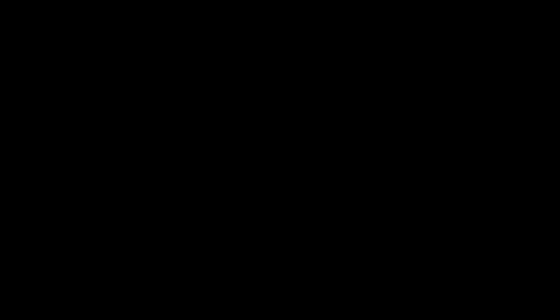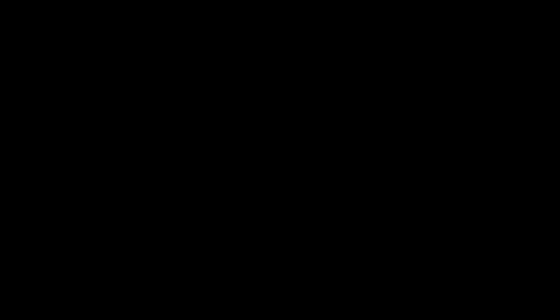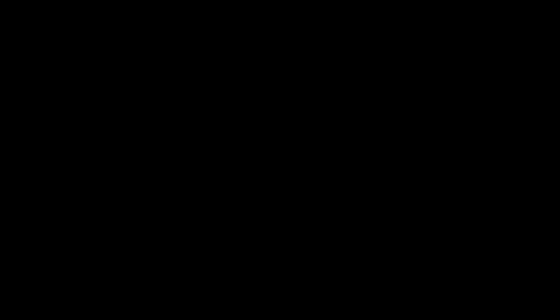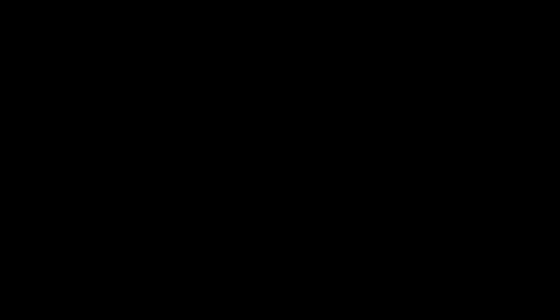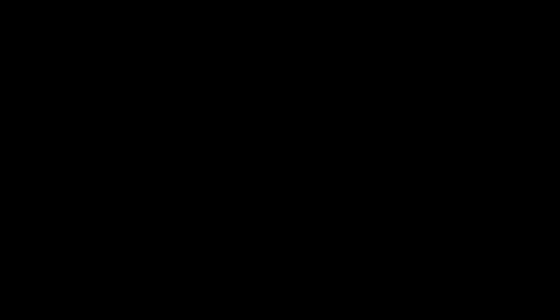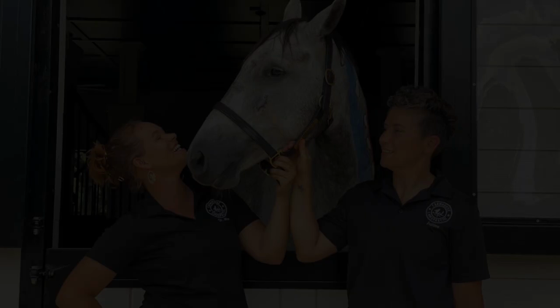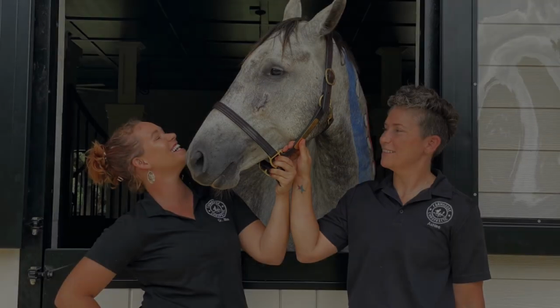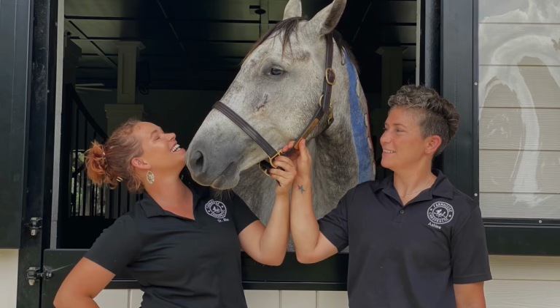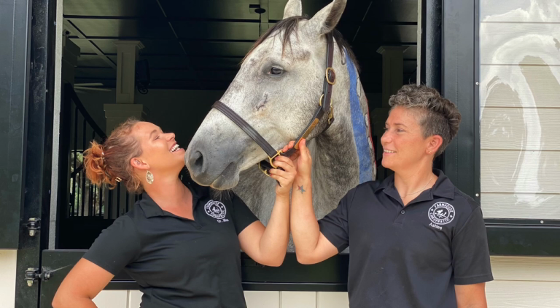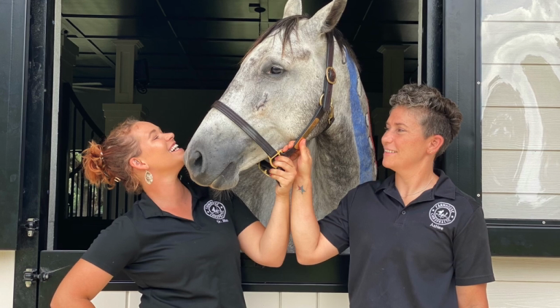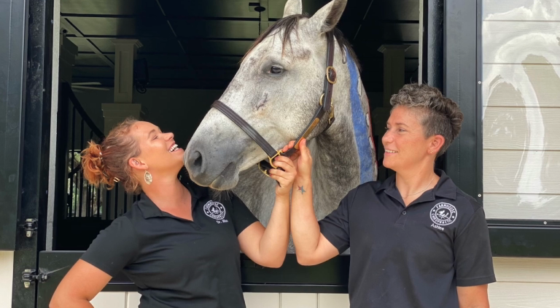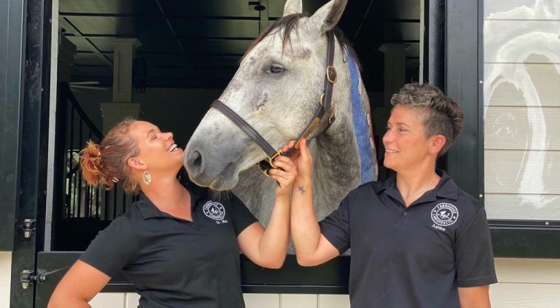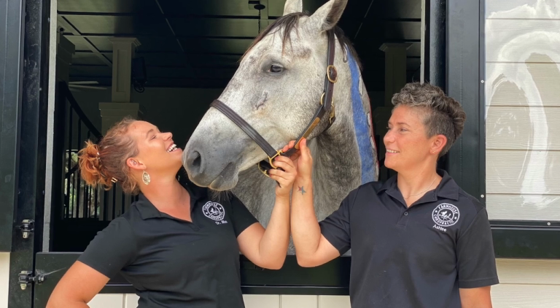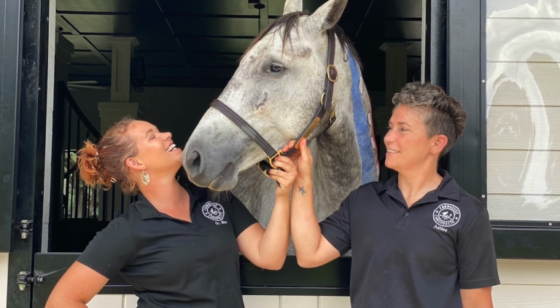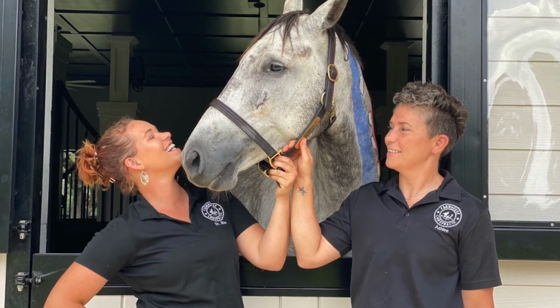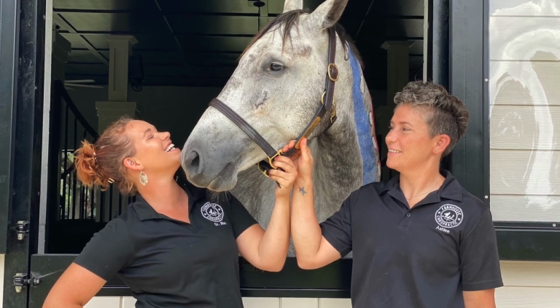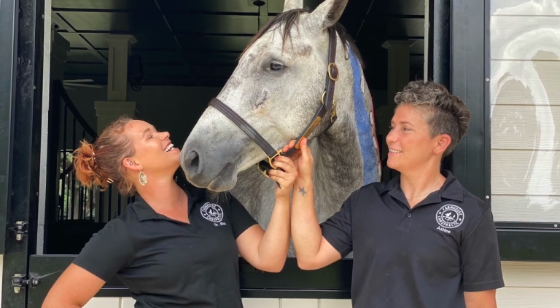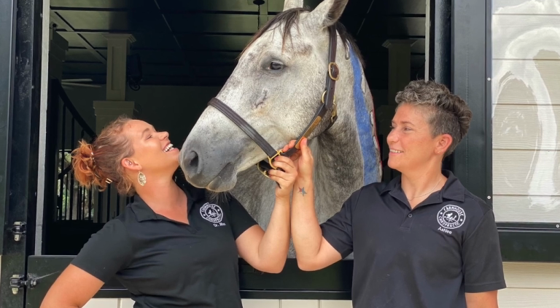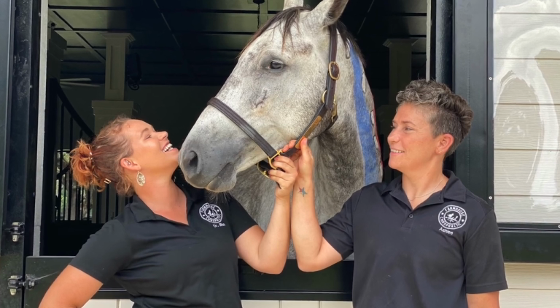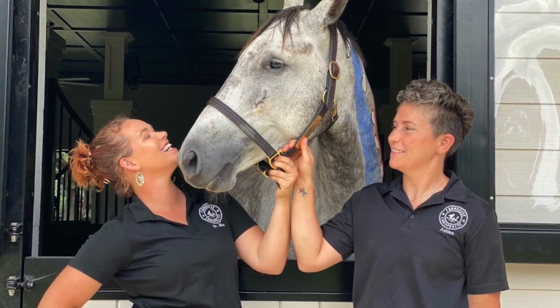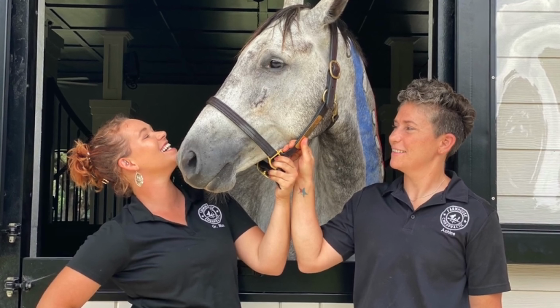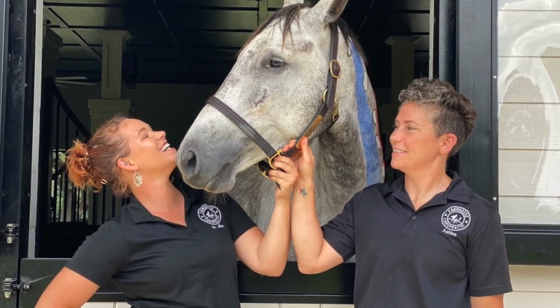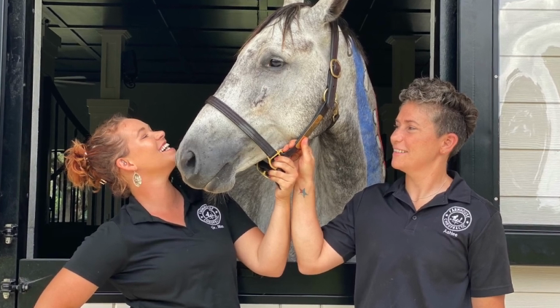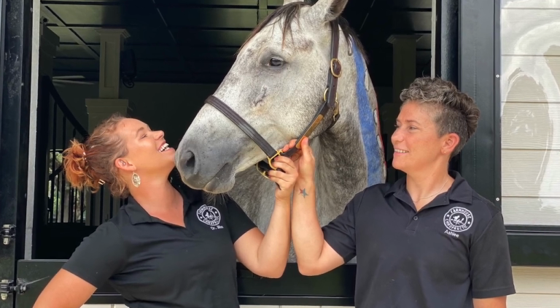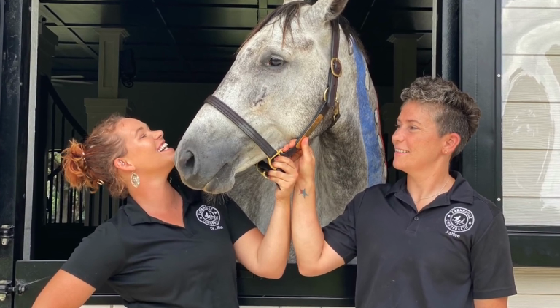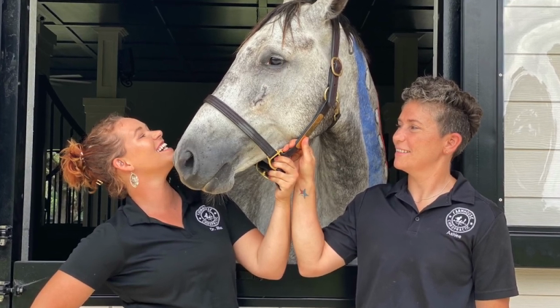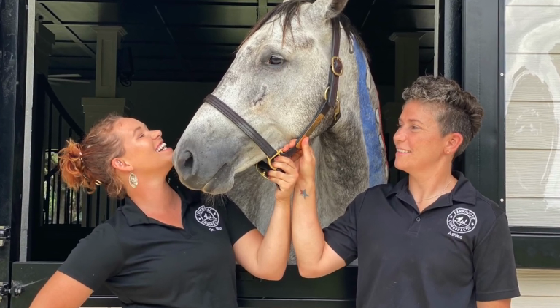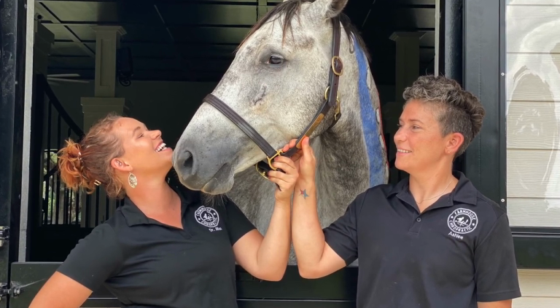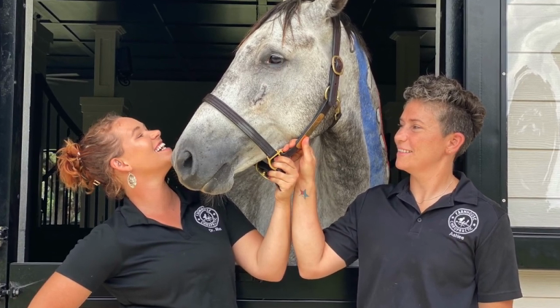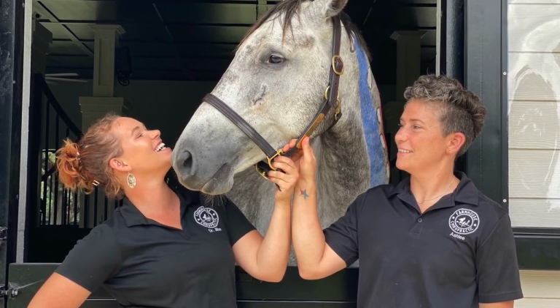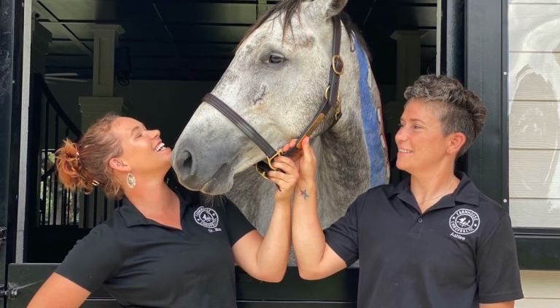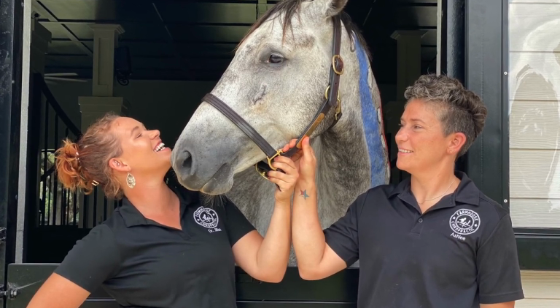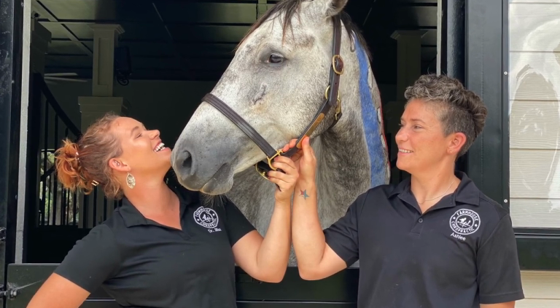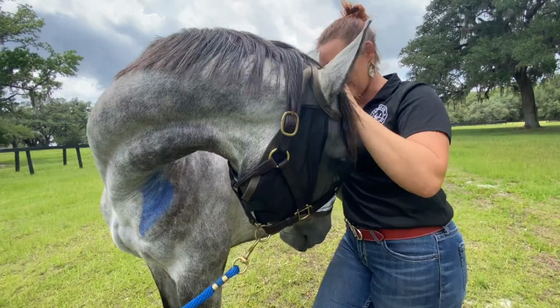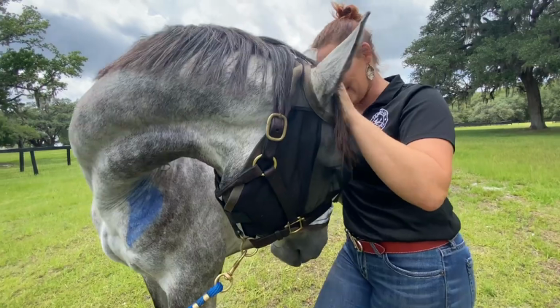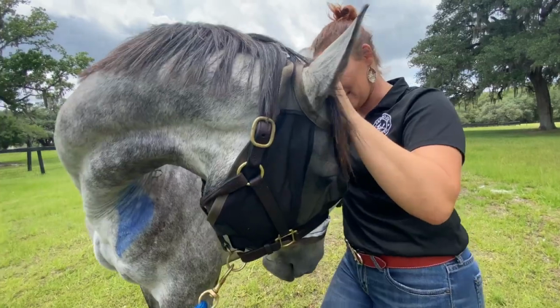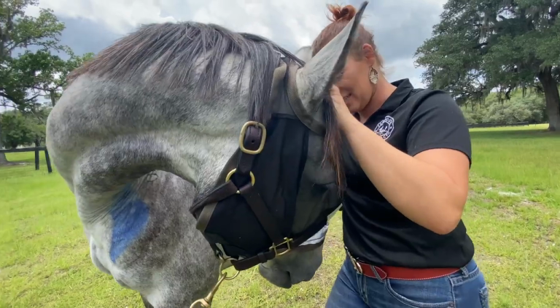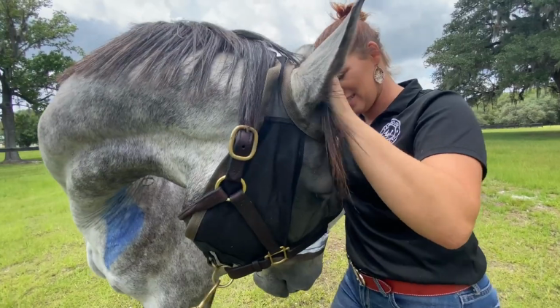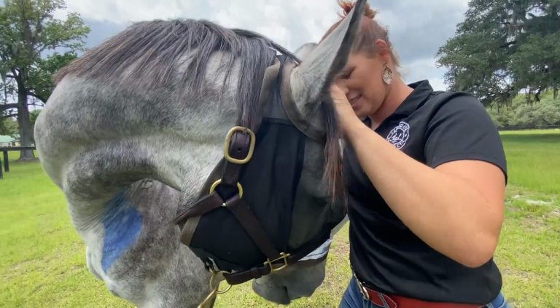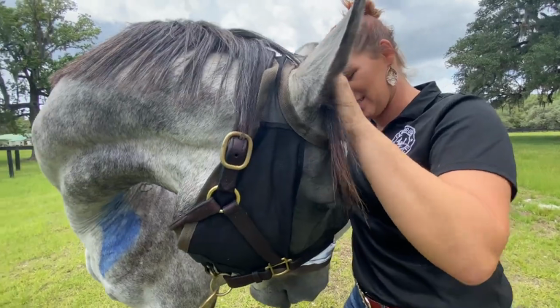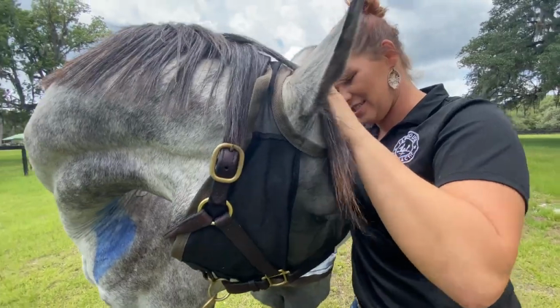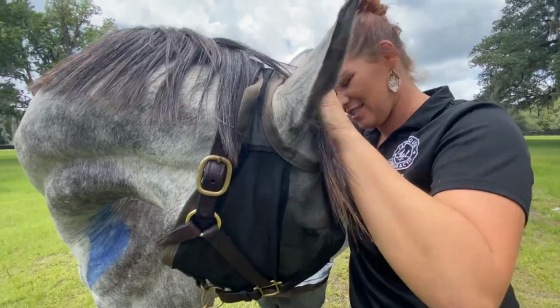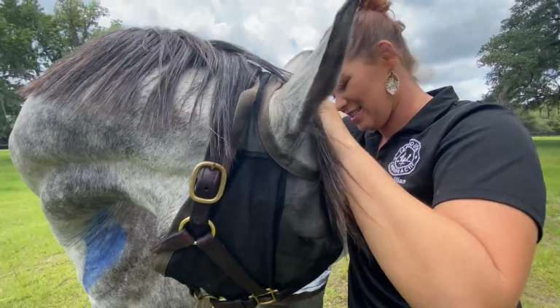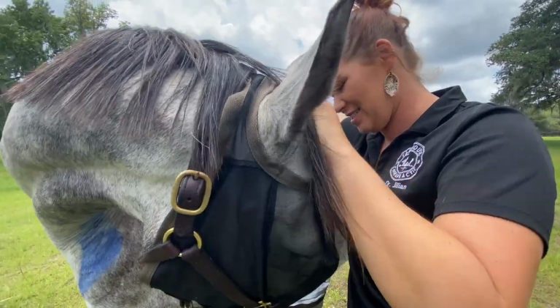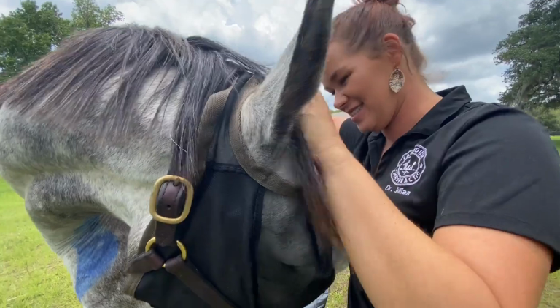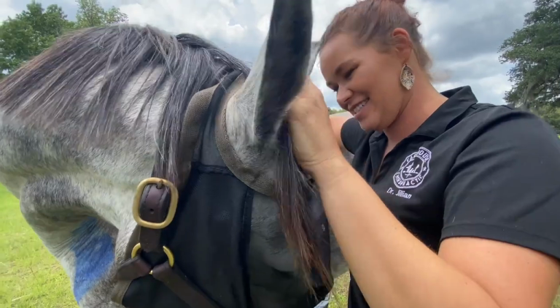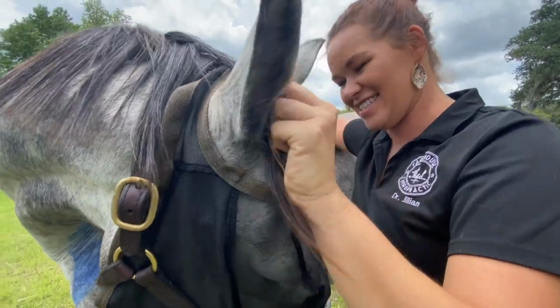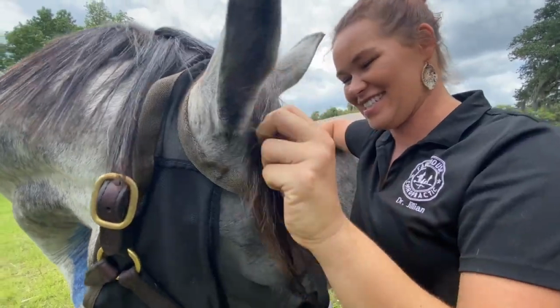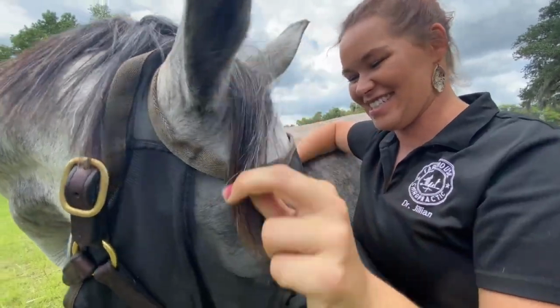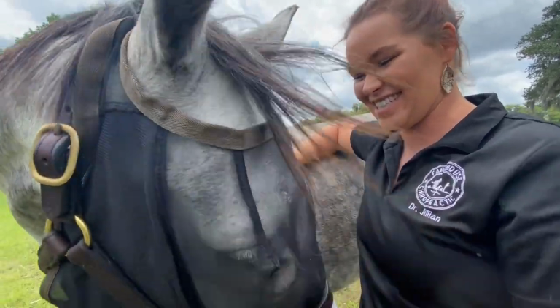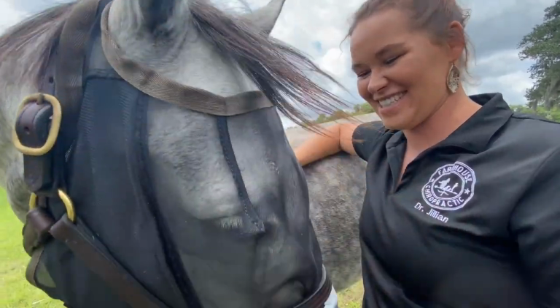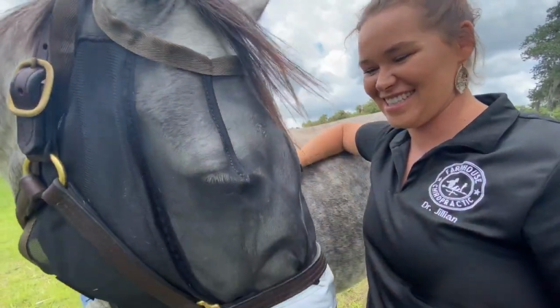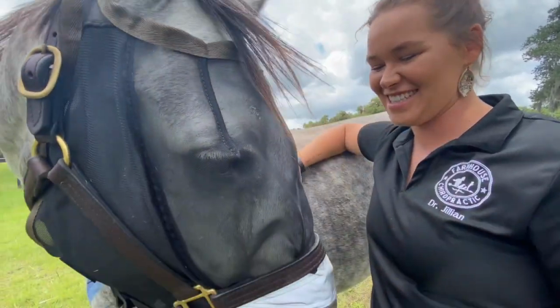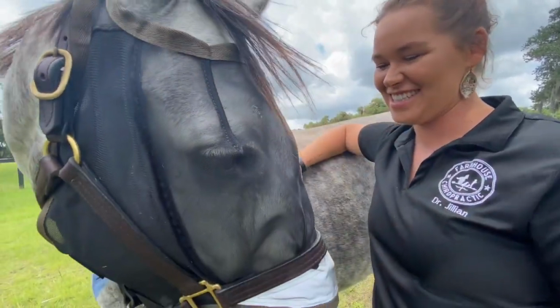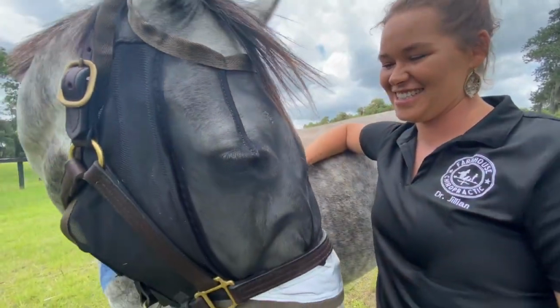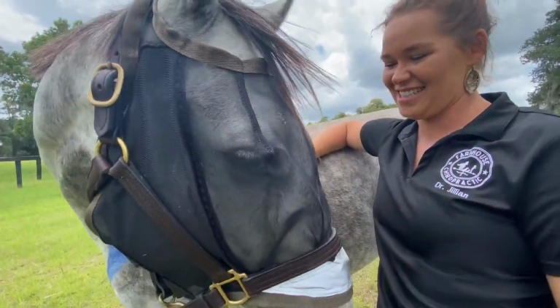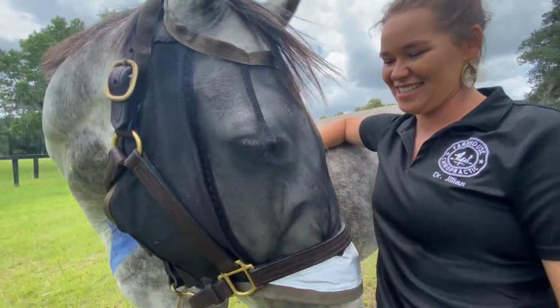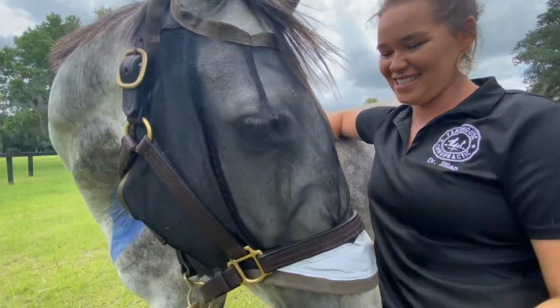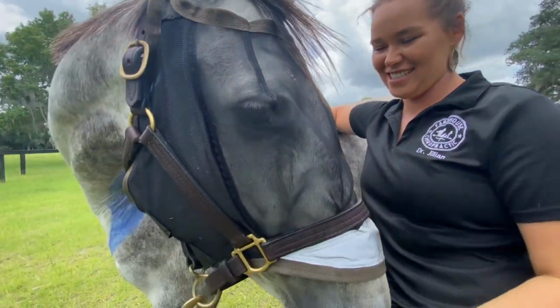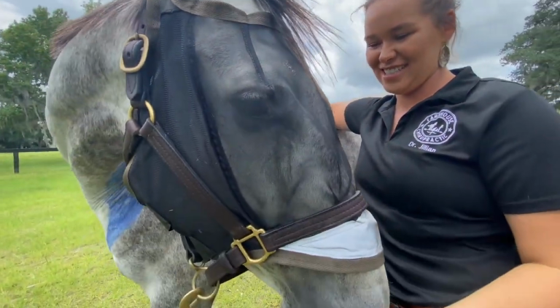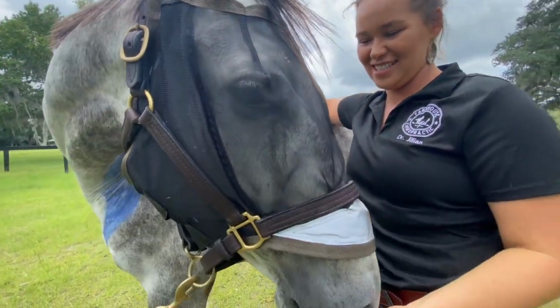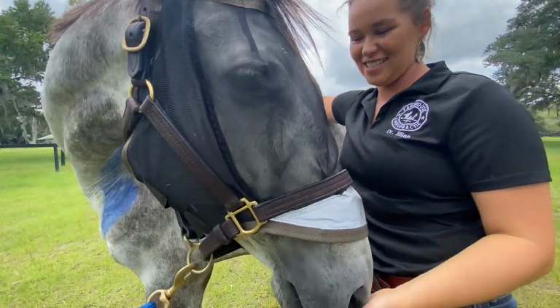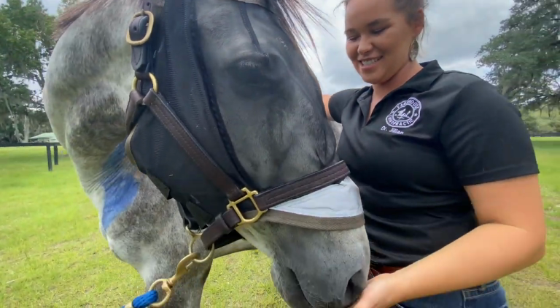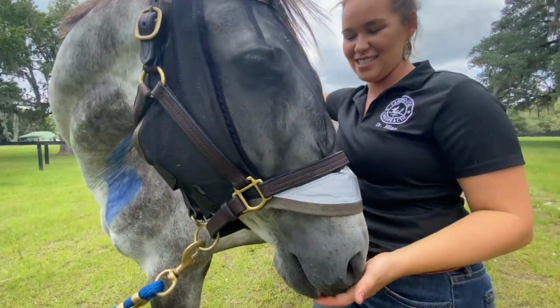I got to hang with Dr. Jillian Johnson and Ashley Parker with Farmhouse Chiropractic again, and this time I got to see them in action with horses.